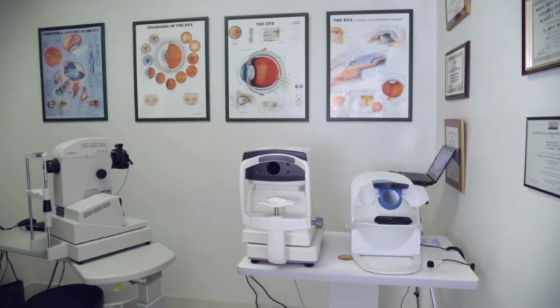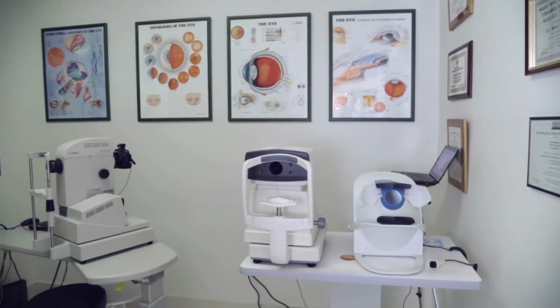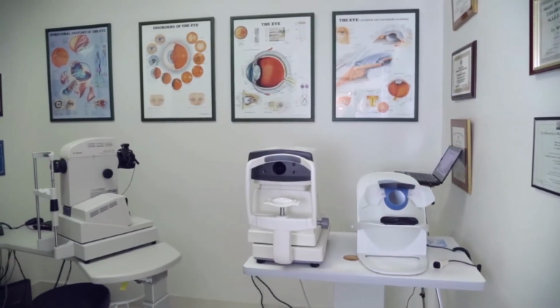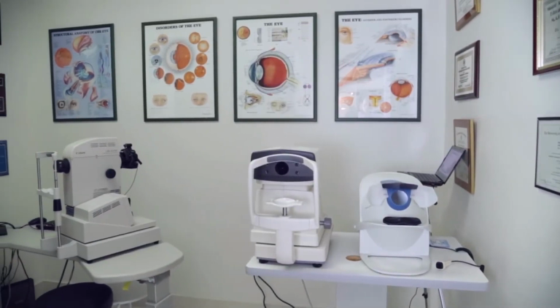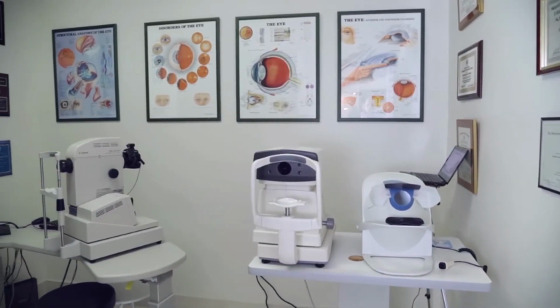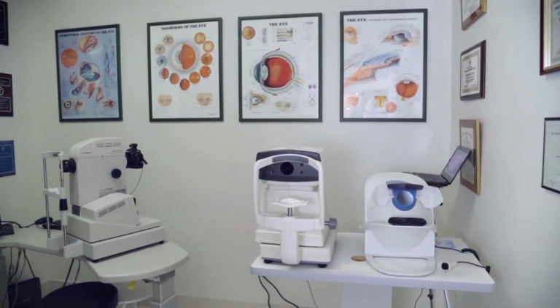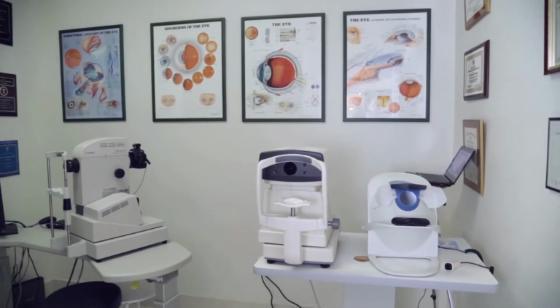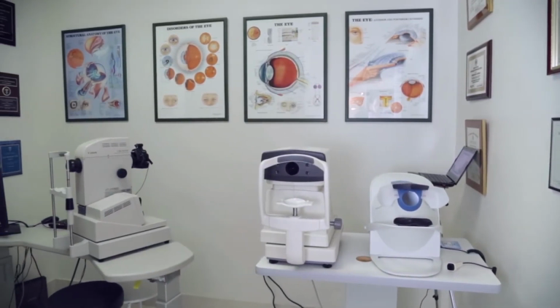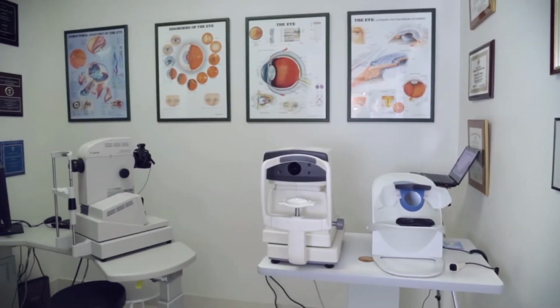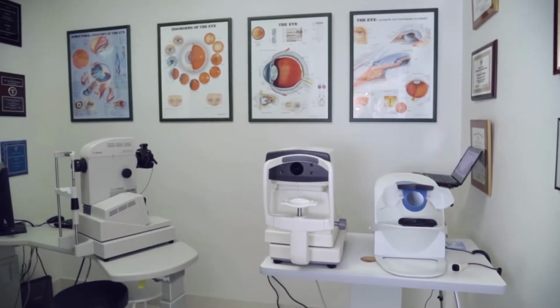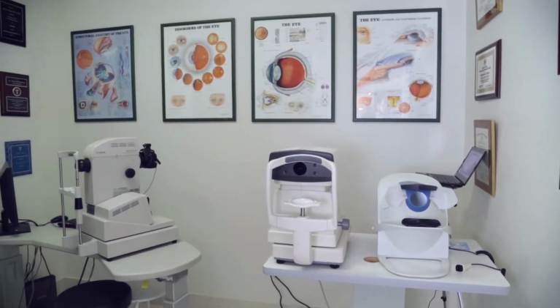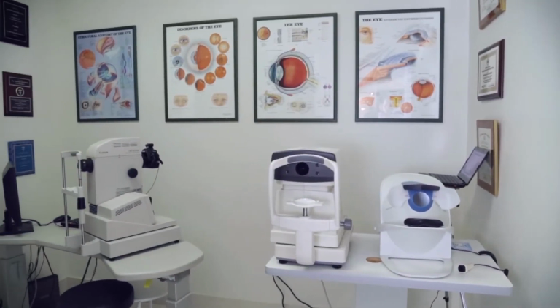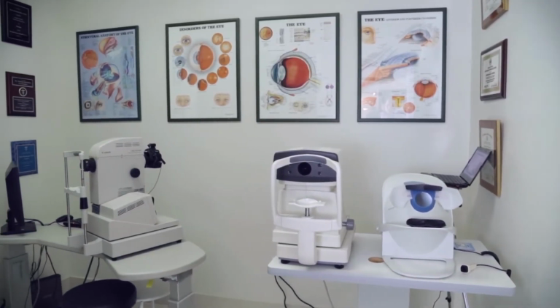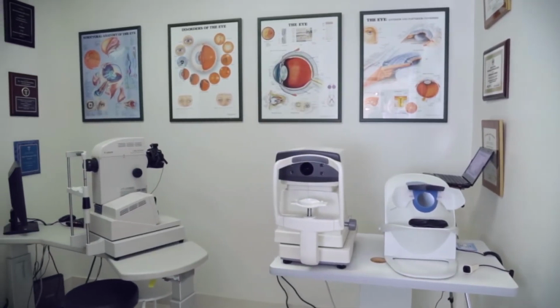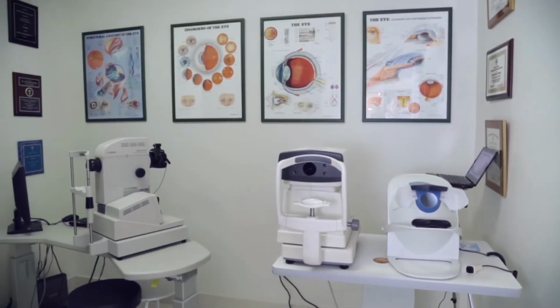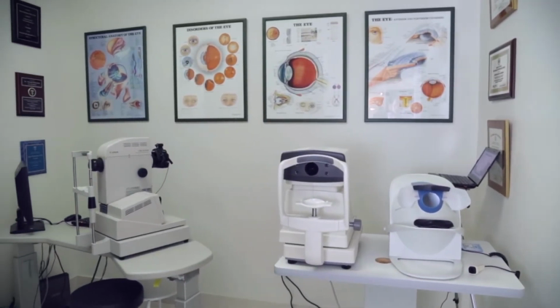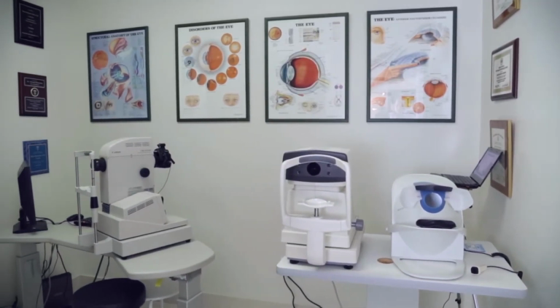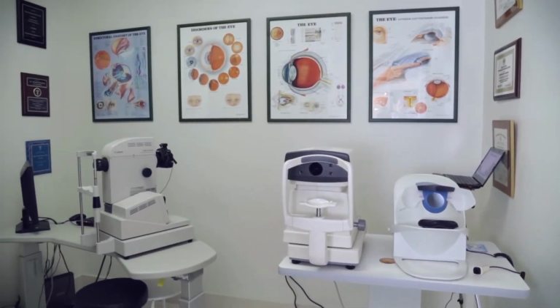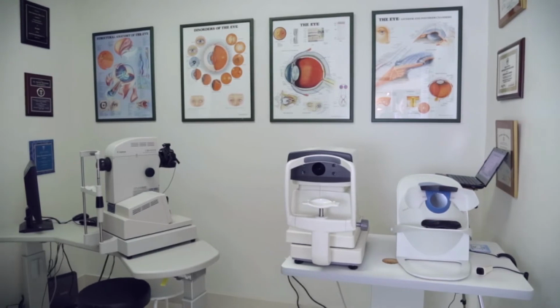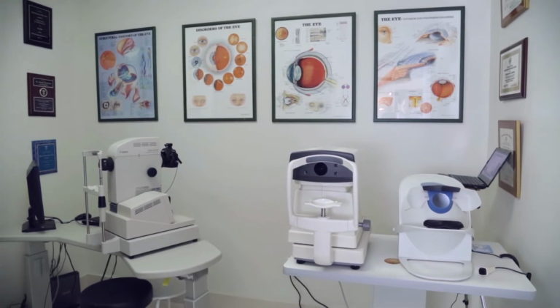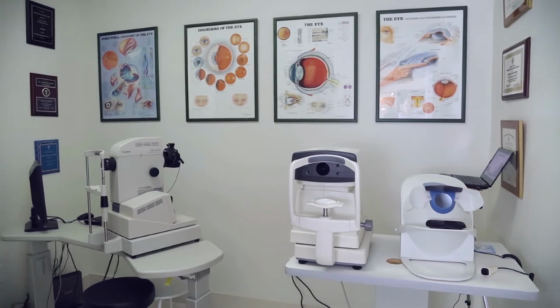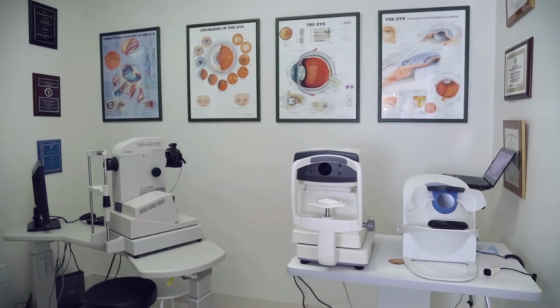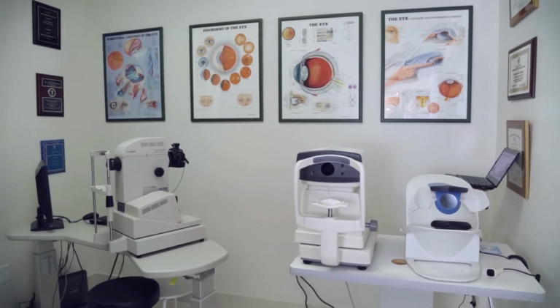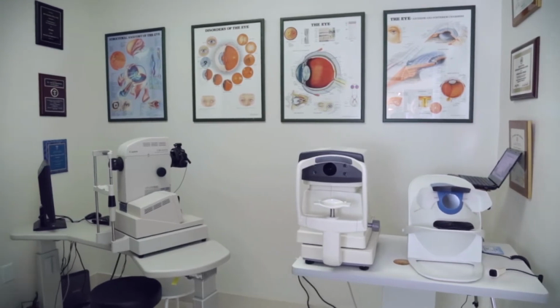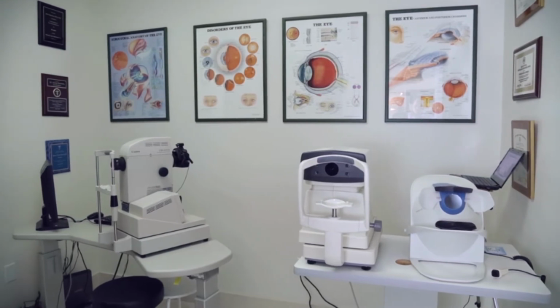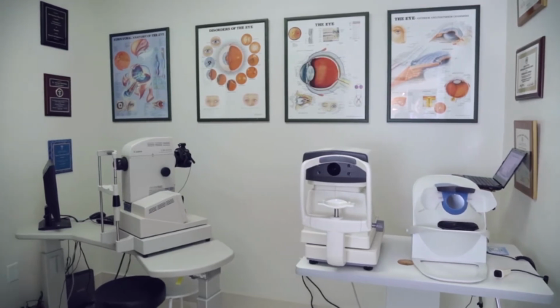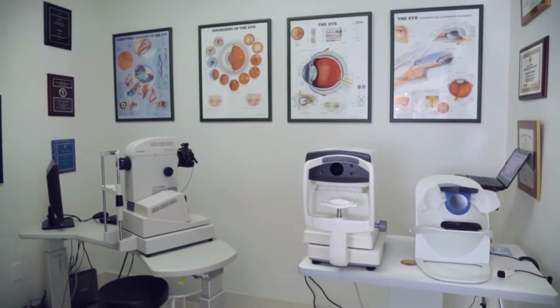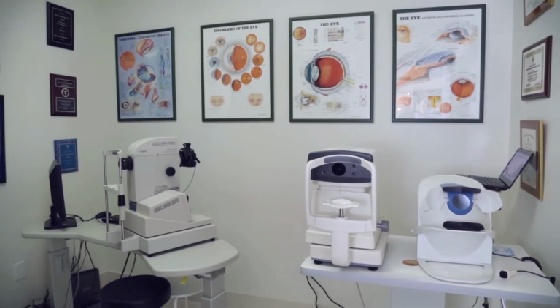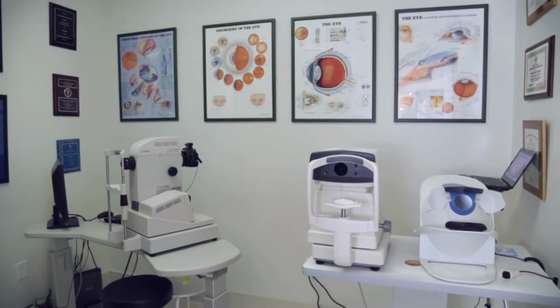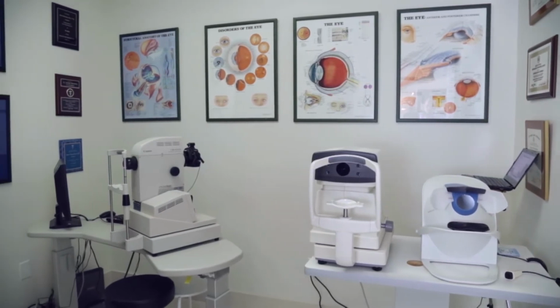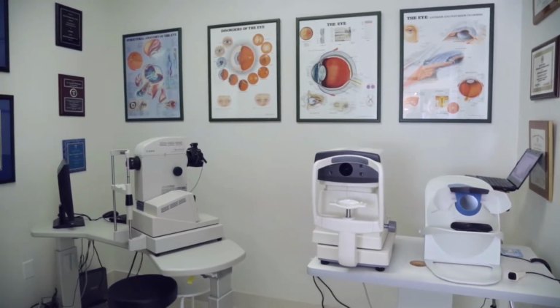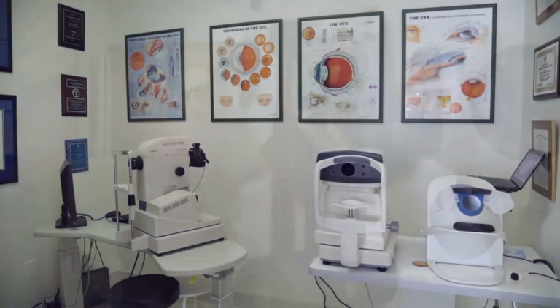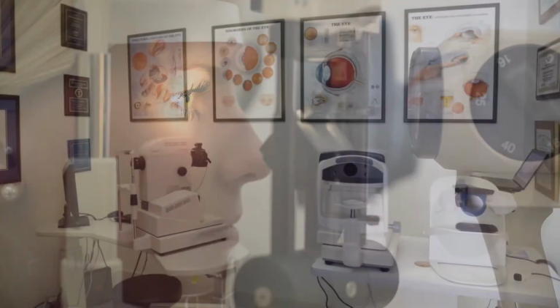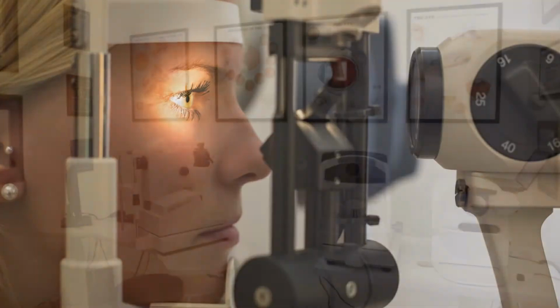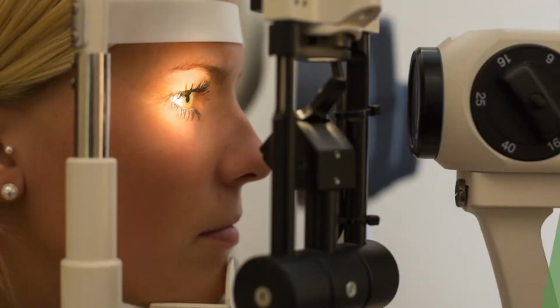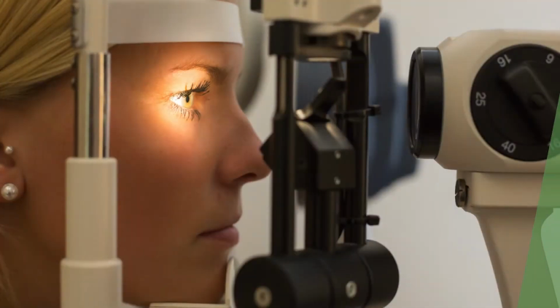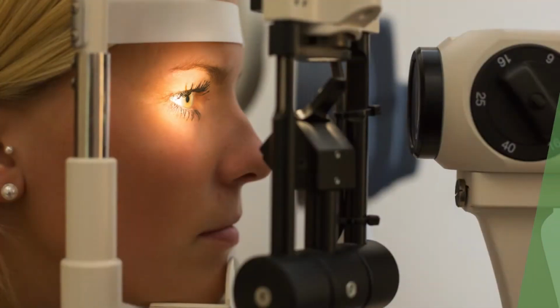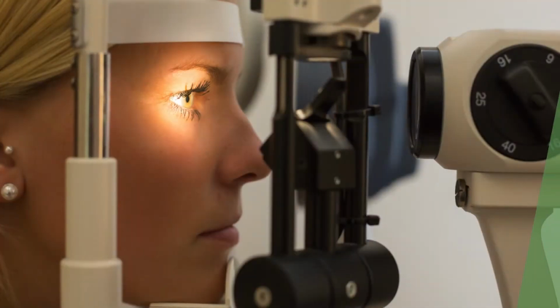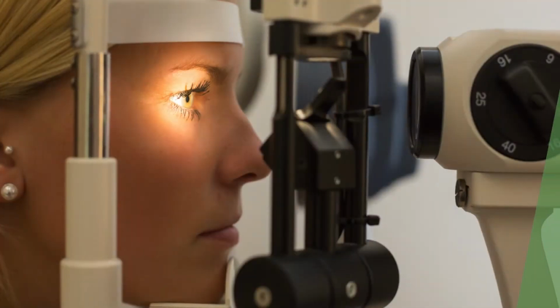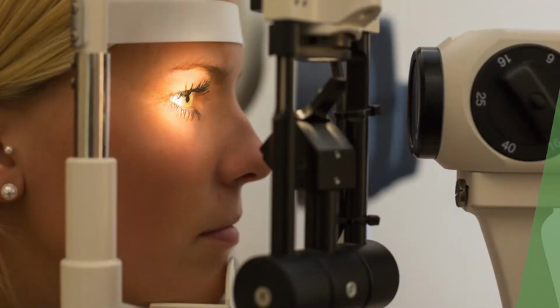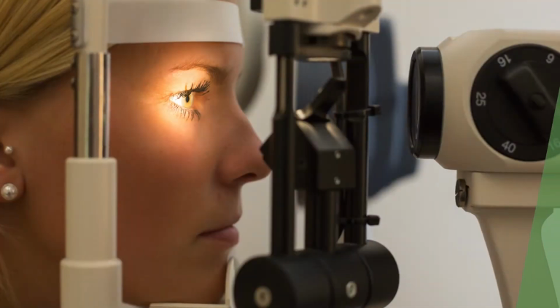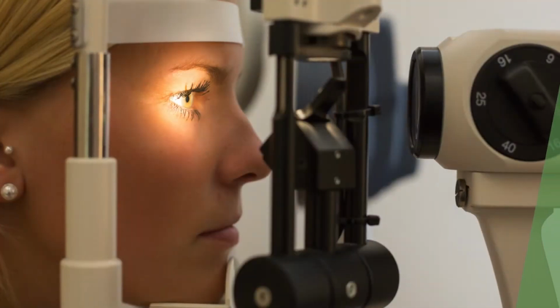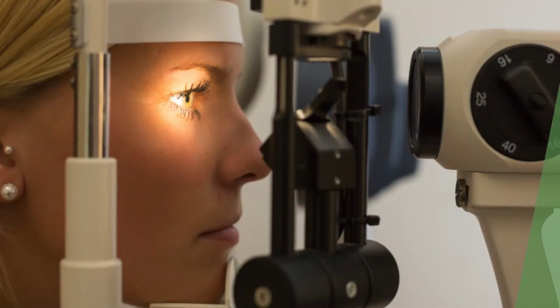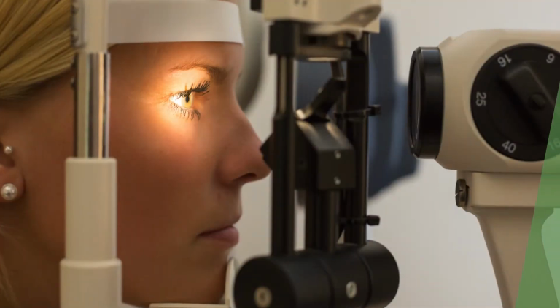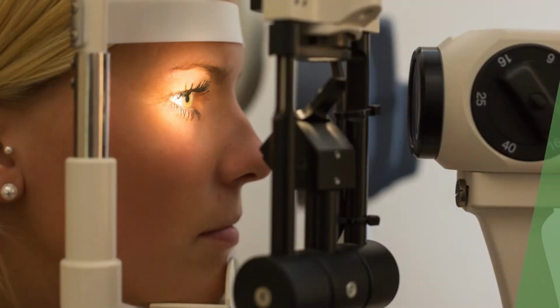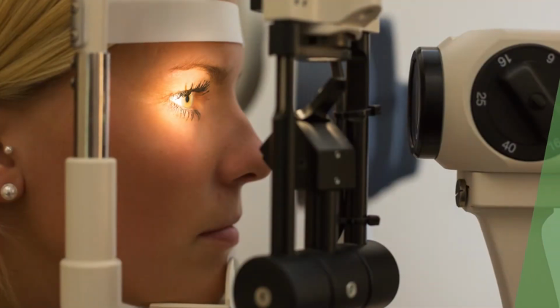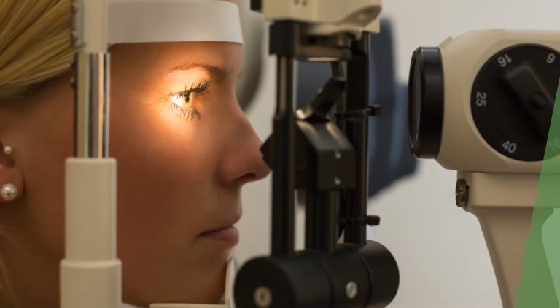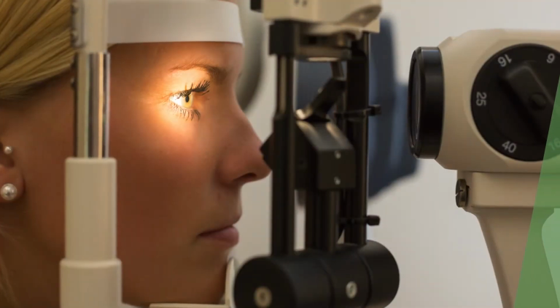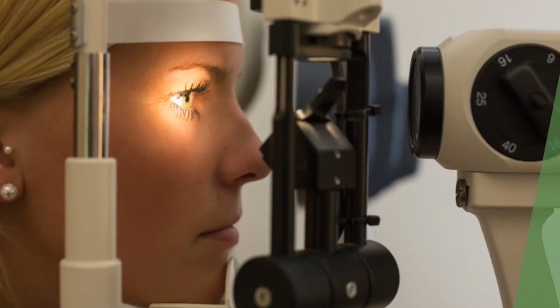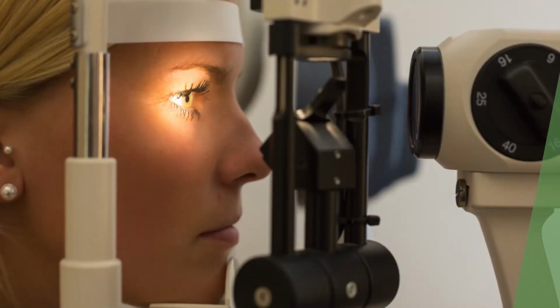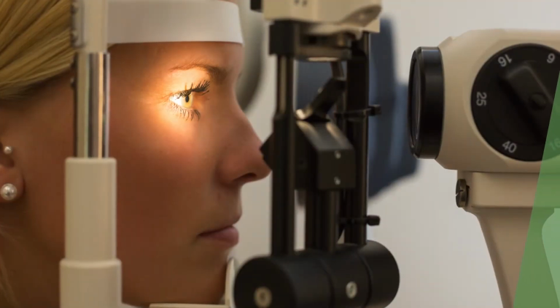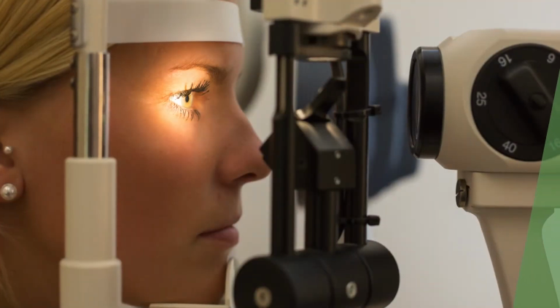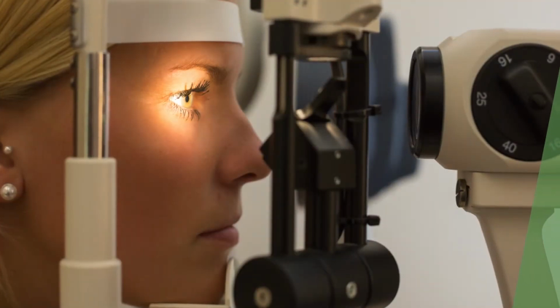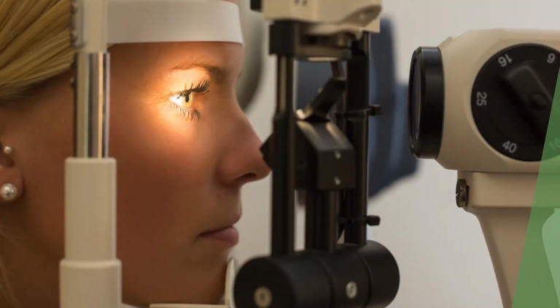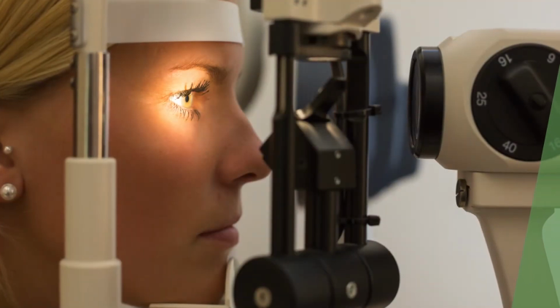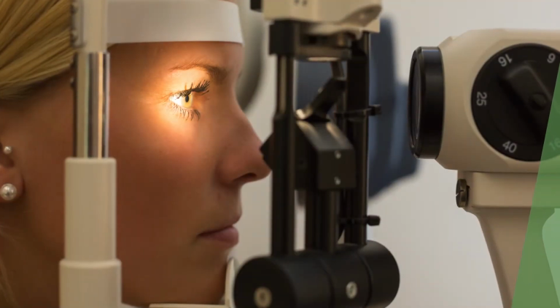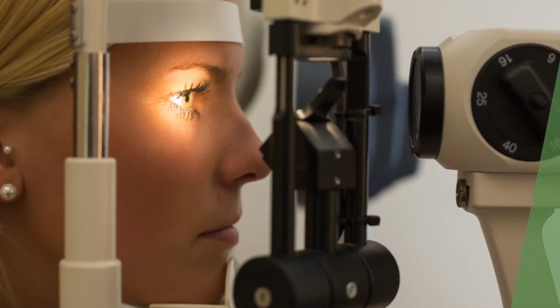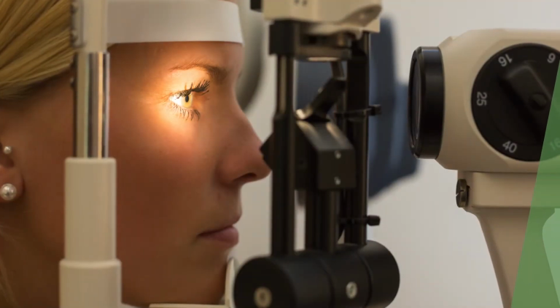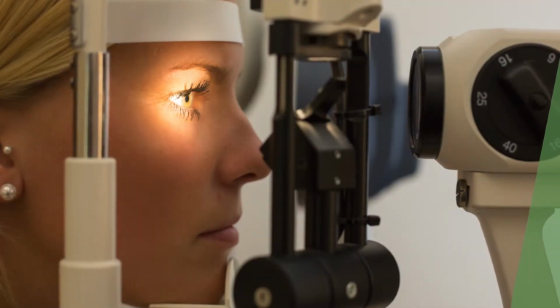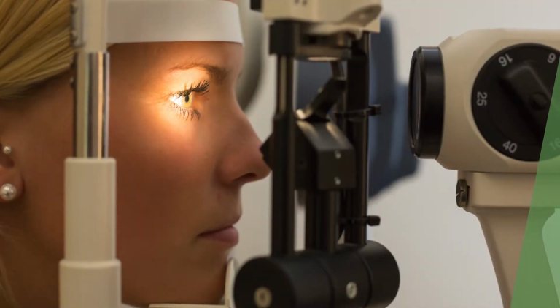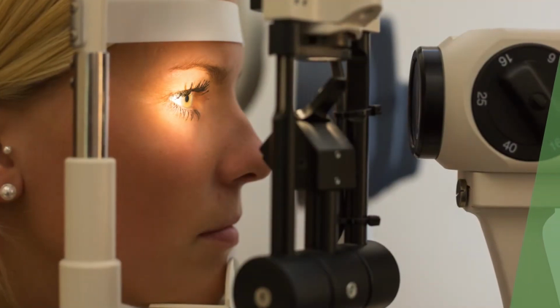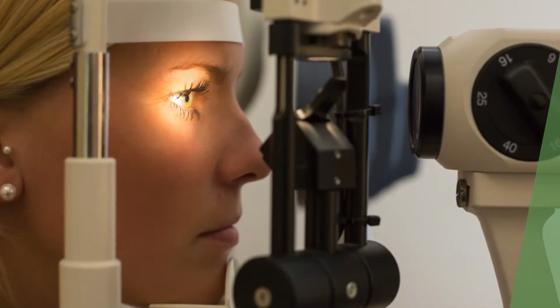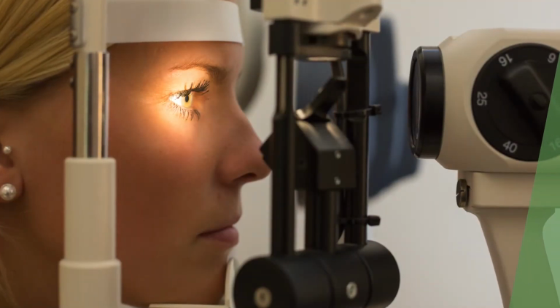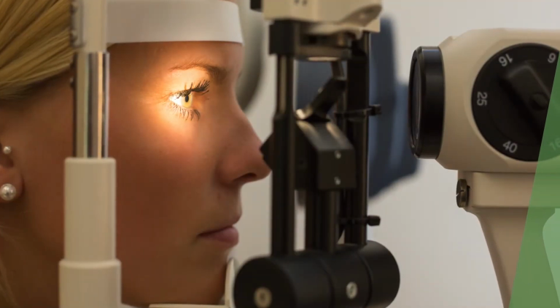What we're able to do here is take a picture of the back of your eye, of your retina, where all your blood vessels and nerves are located.